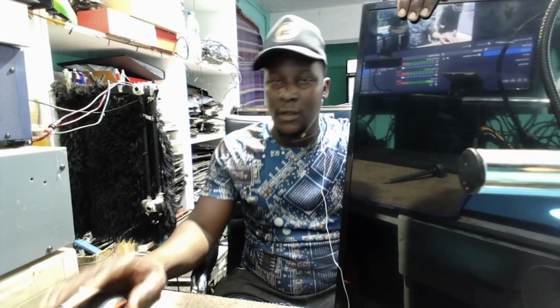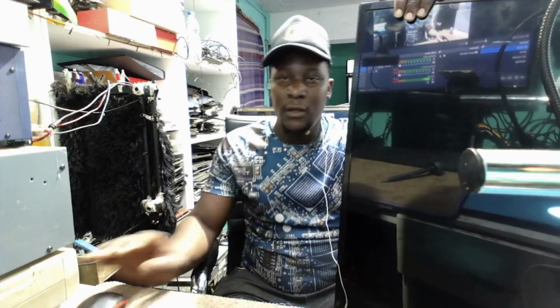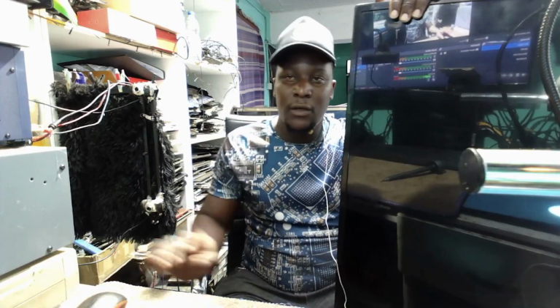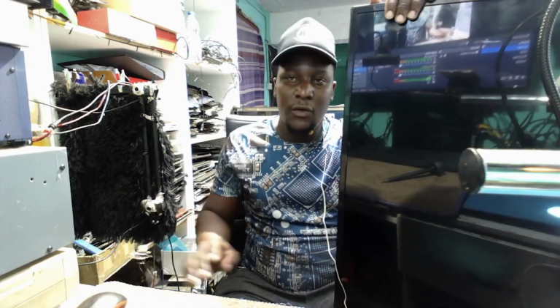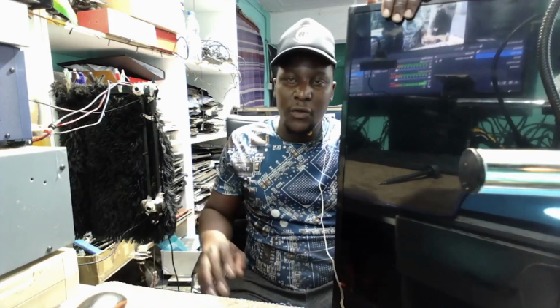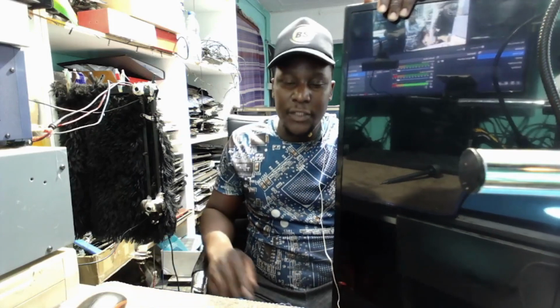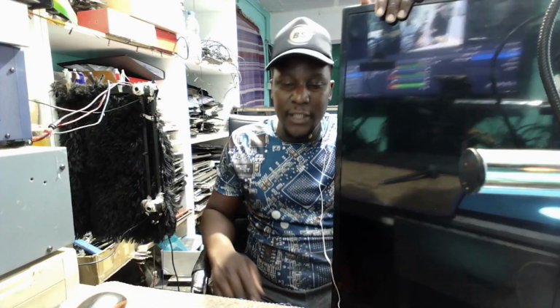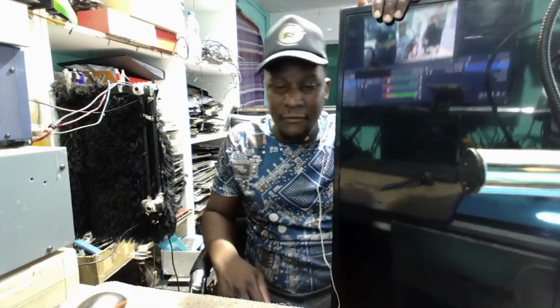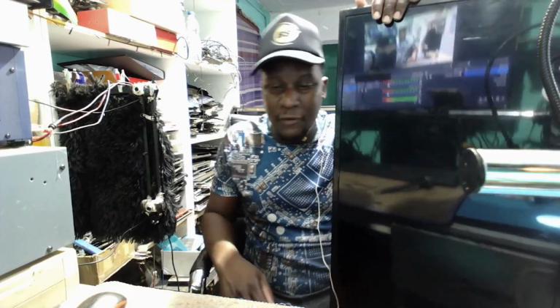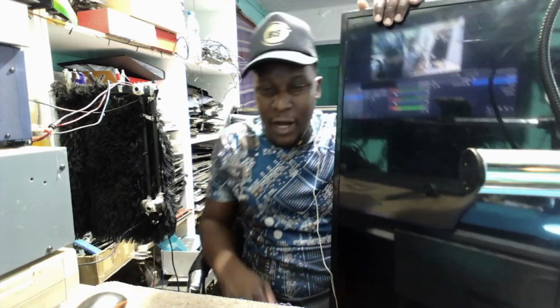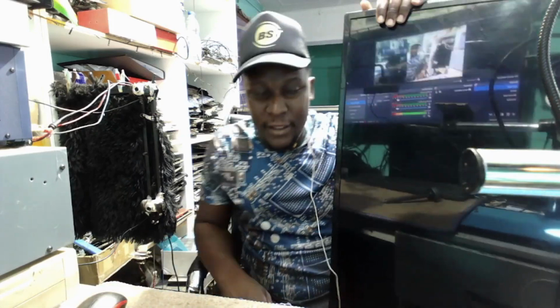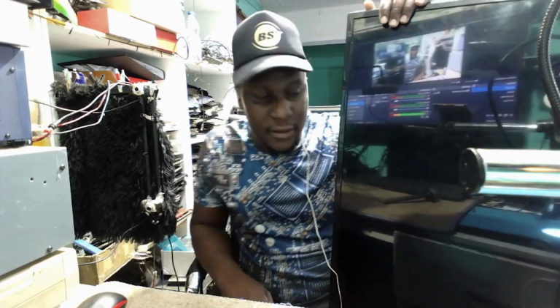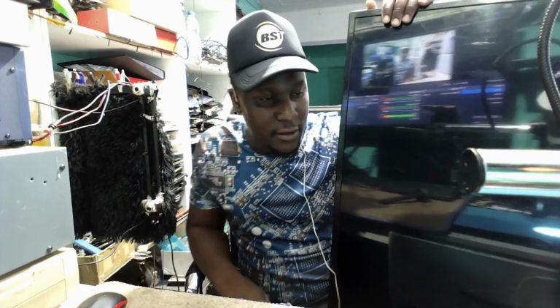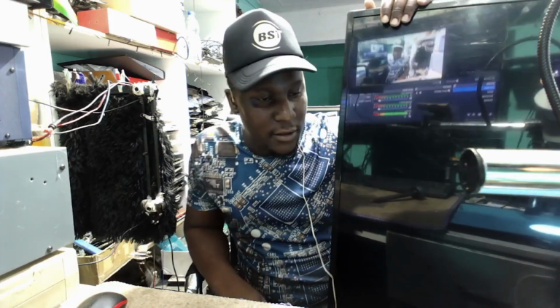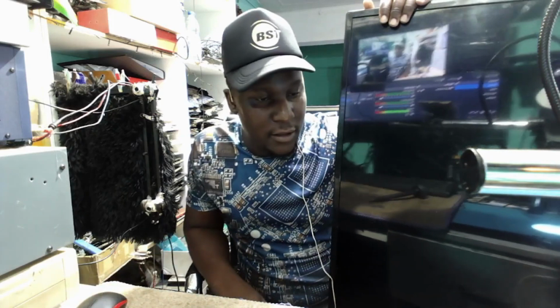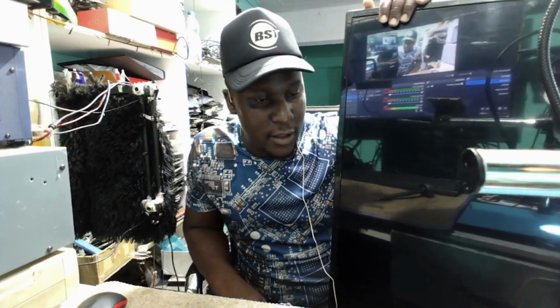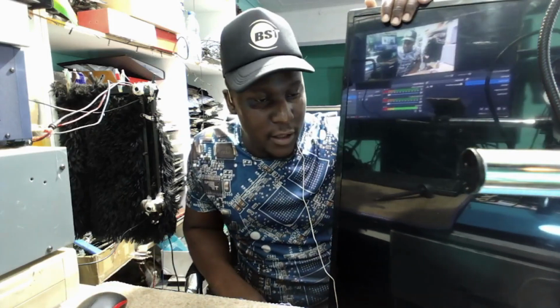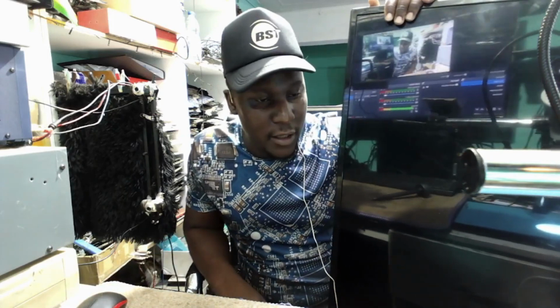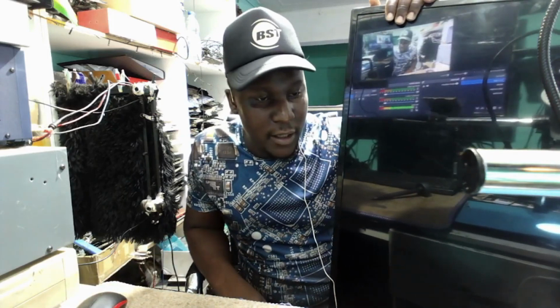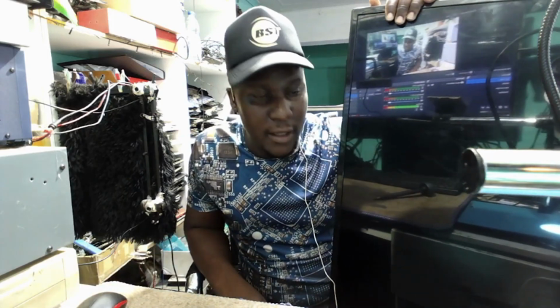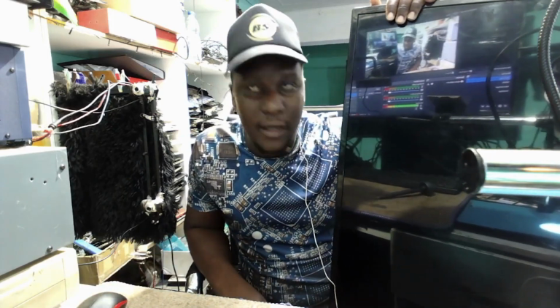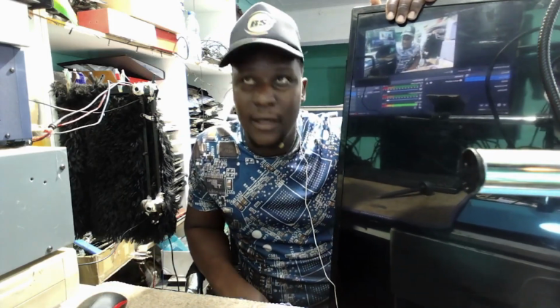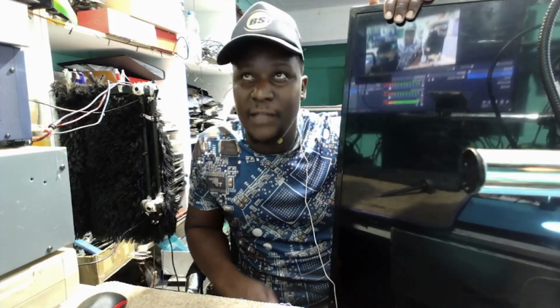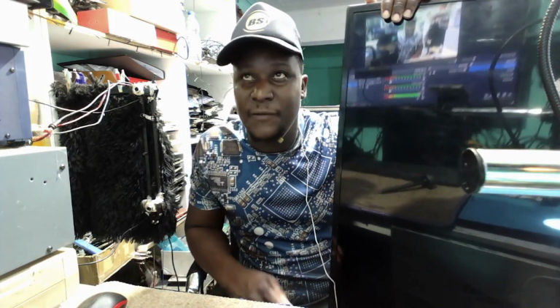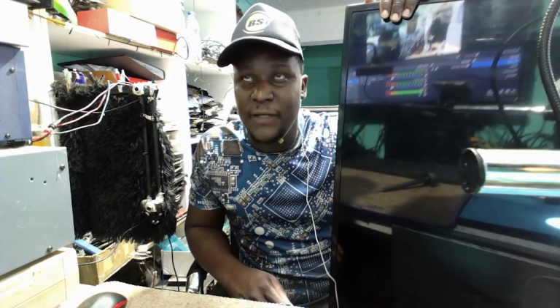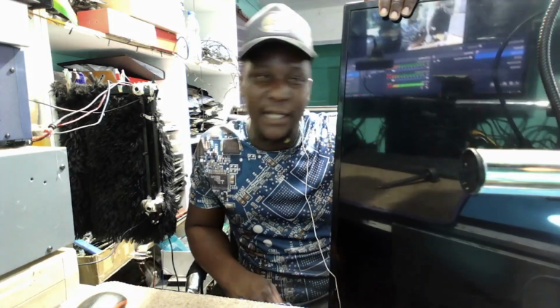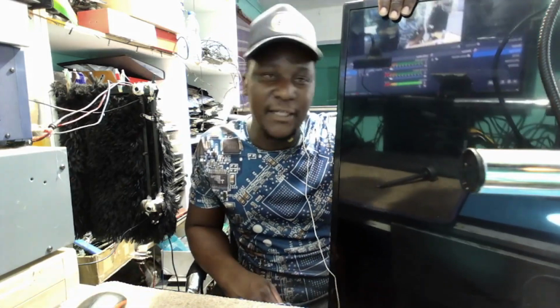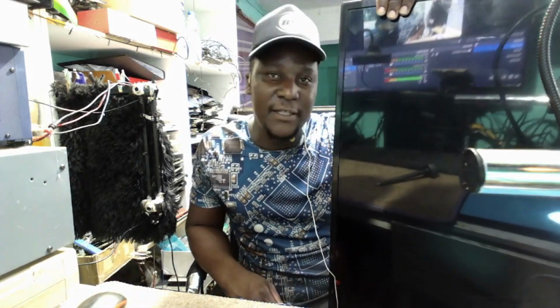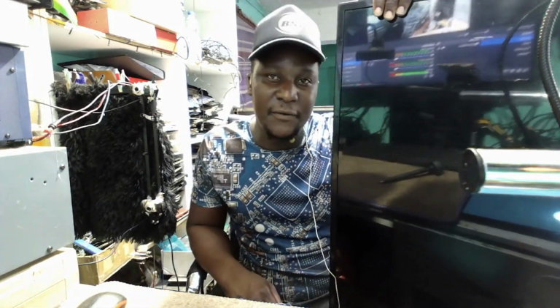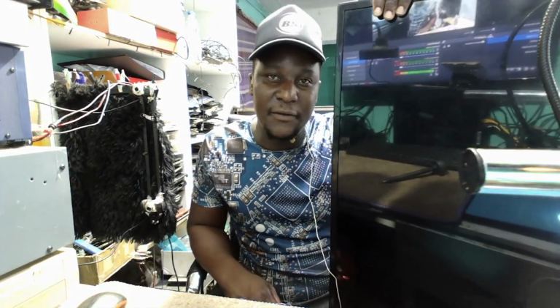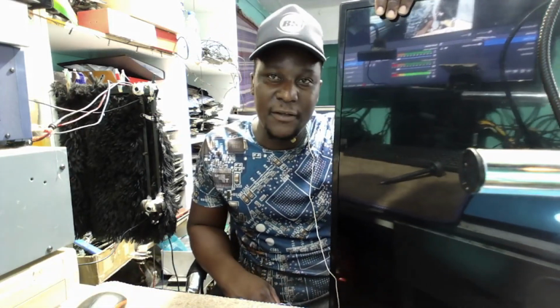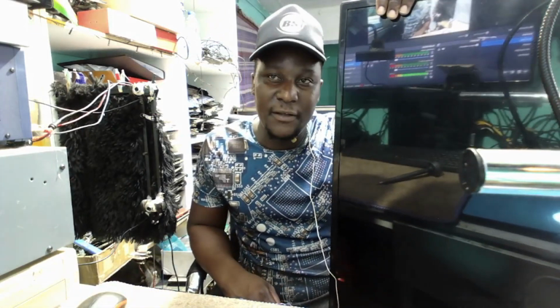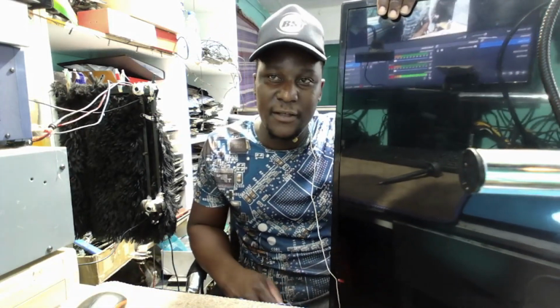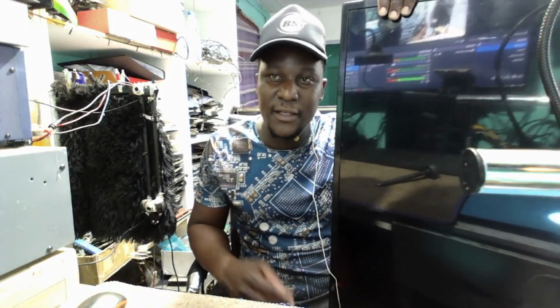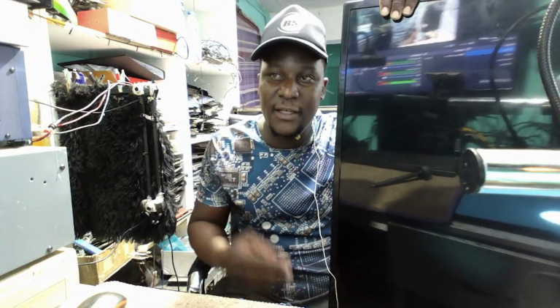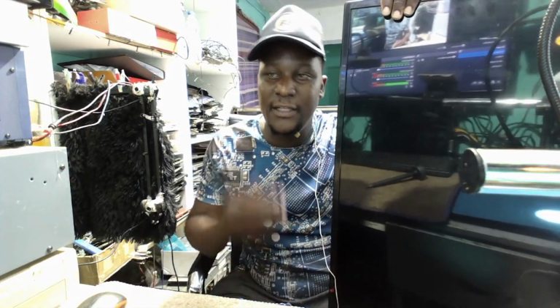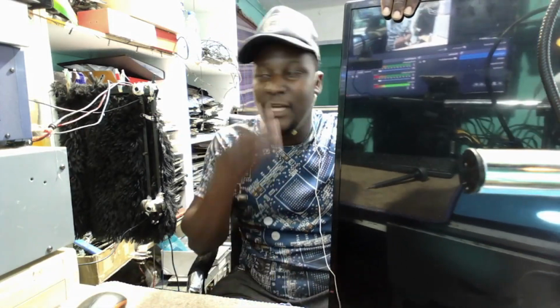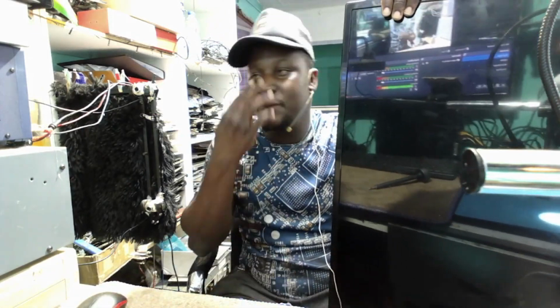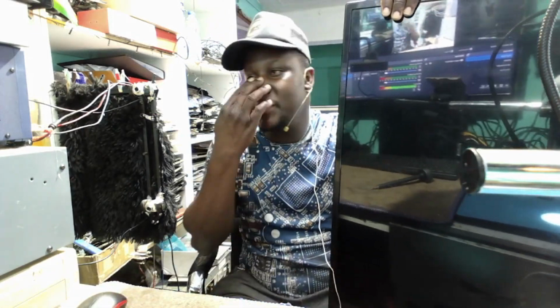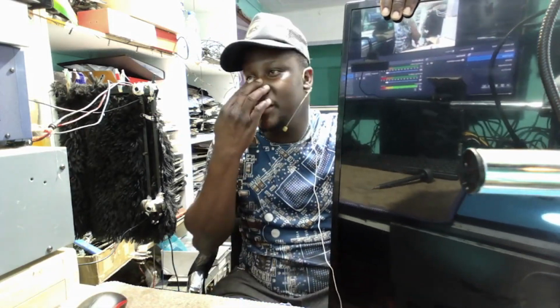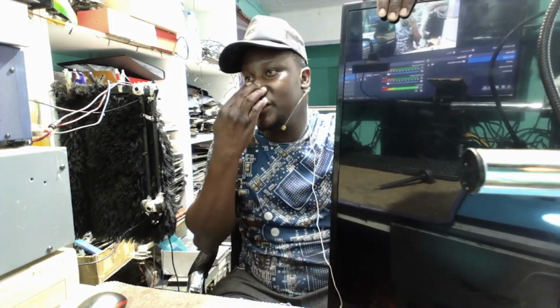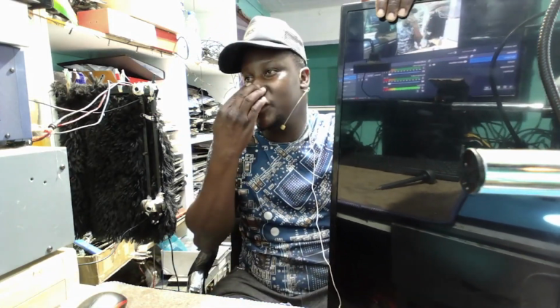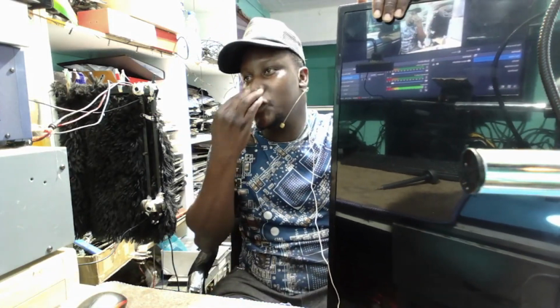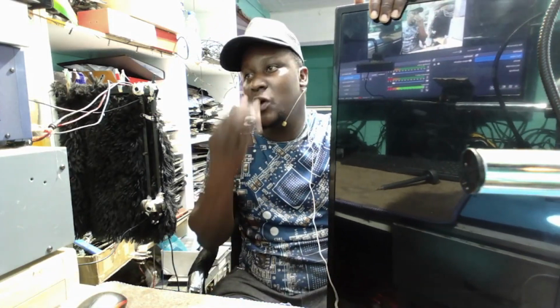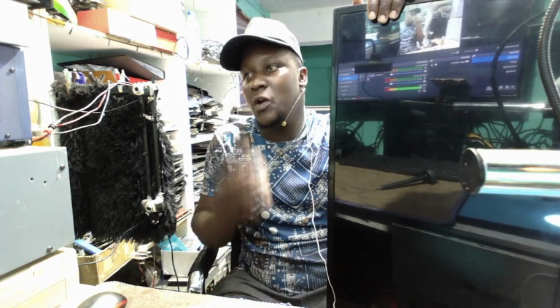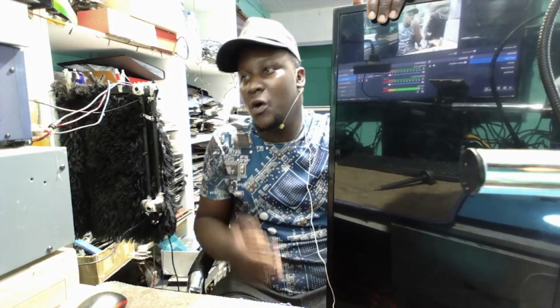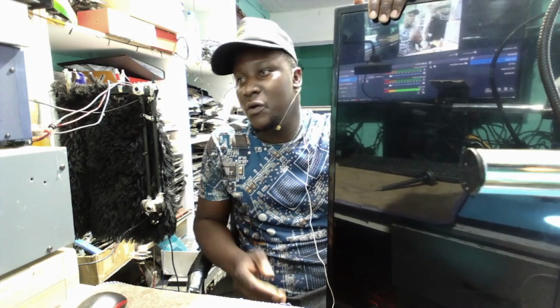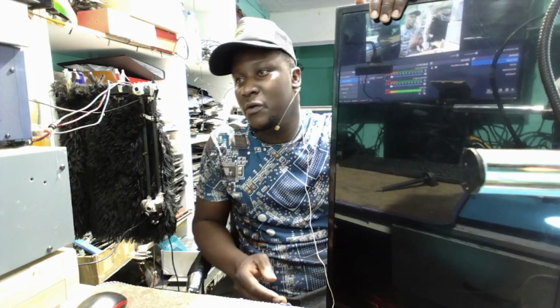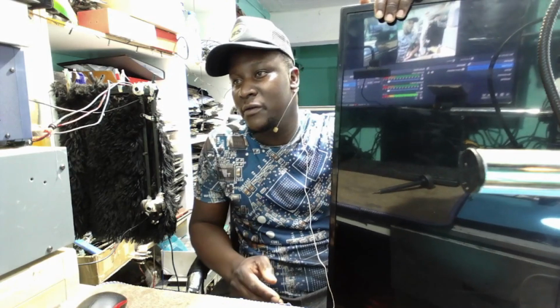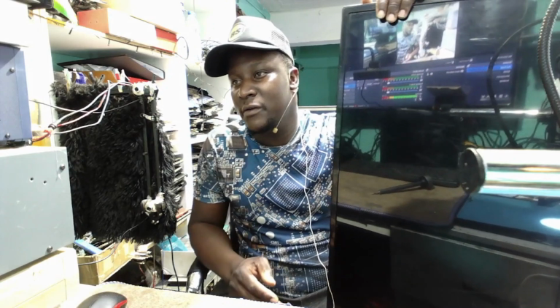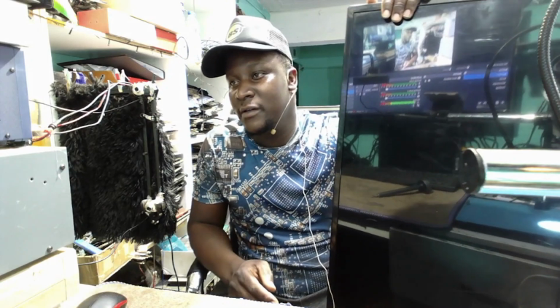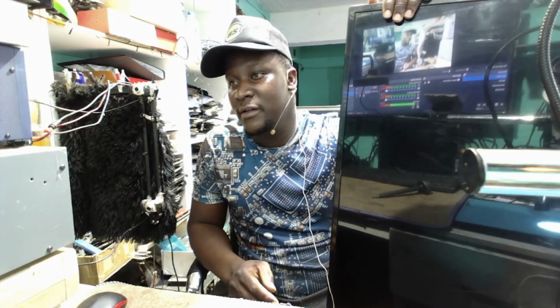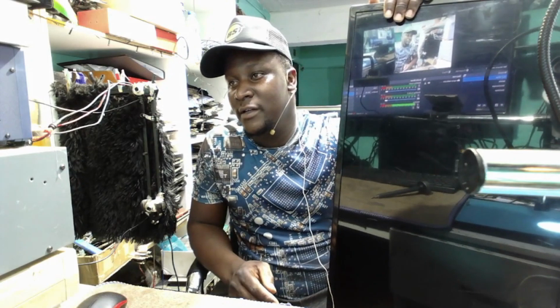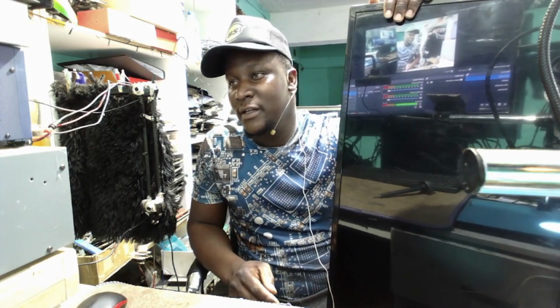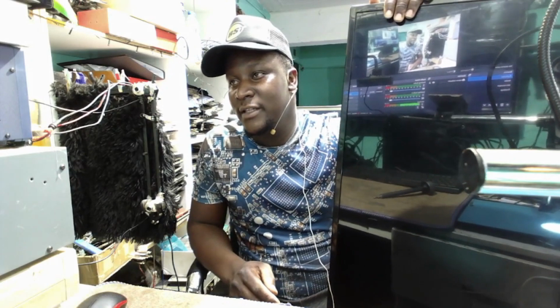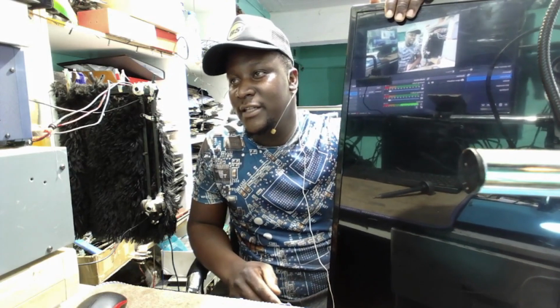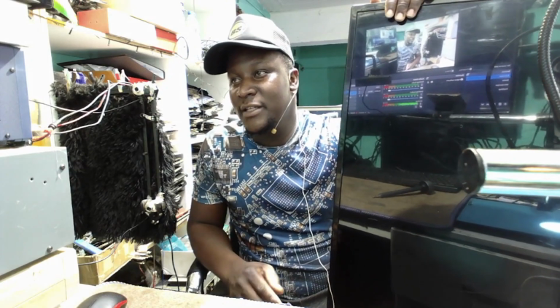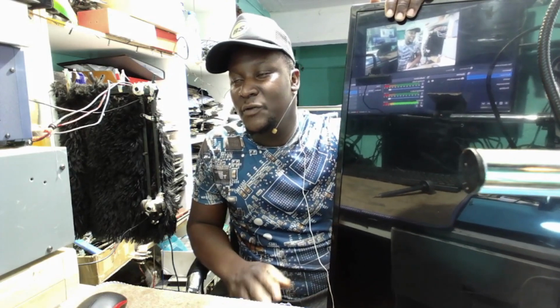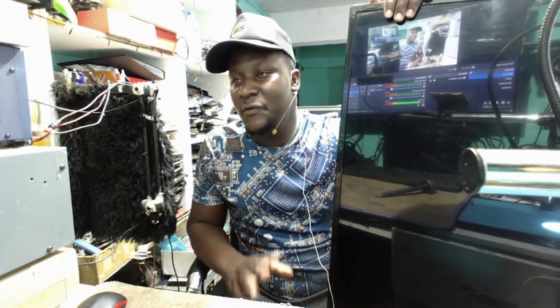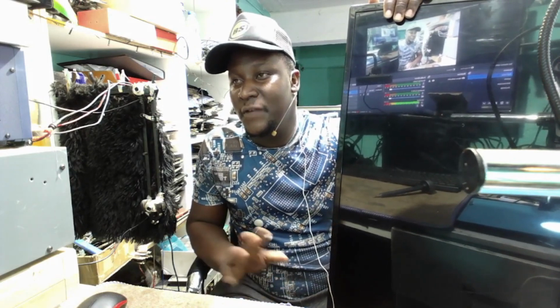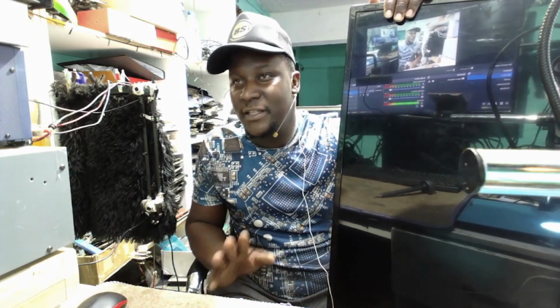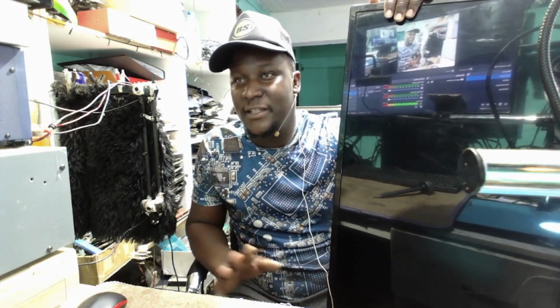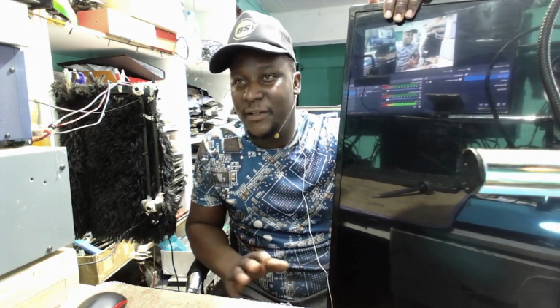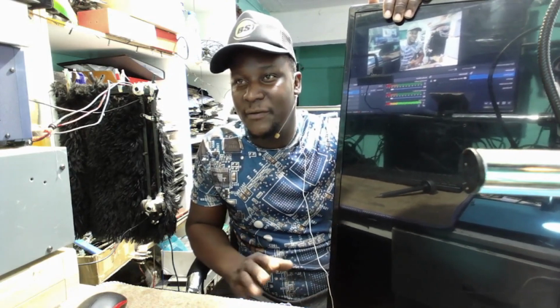Good day everyone. Let's fix a TV. It has been so long since we fixed TVs.